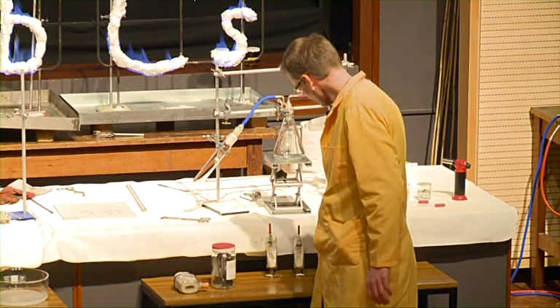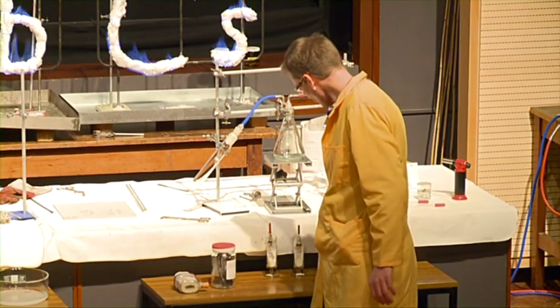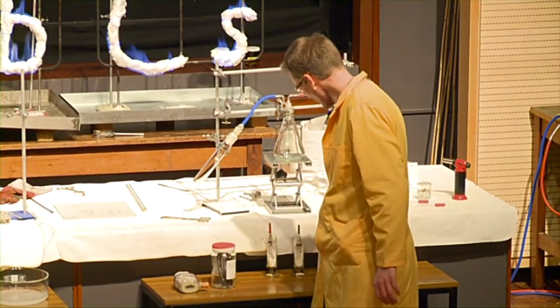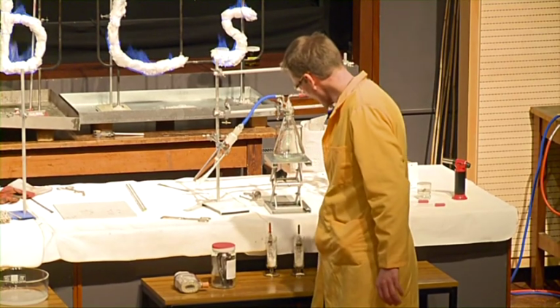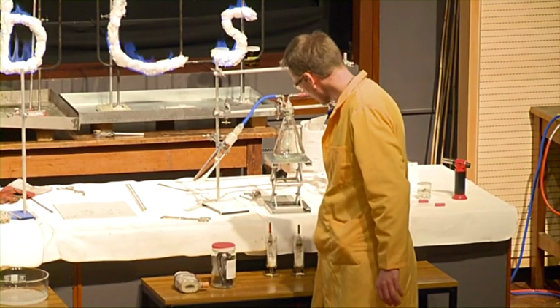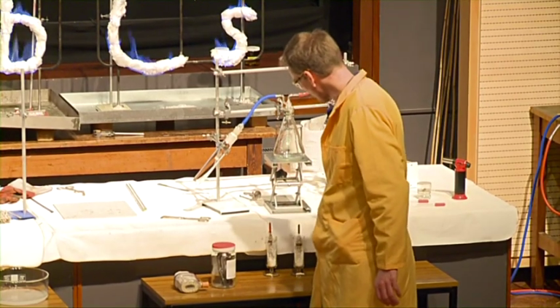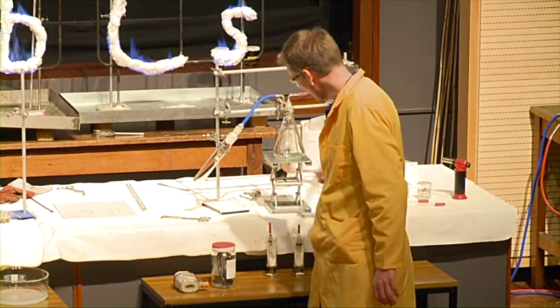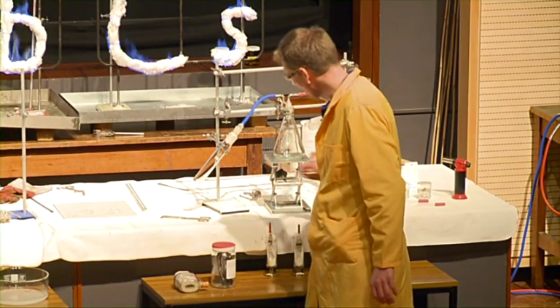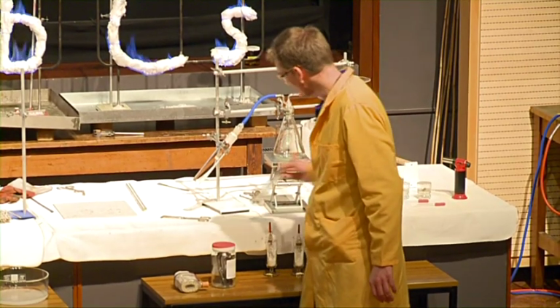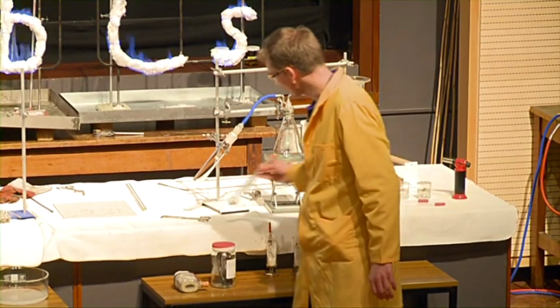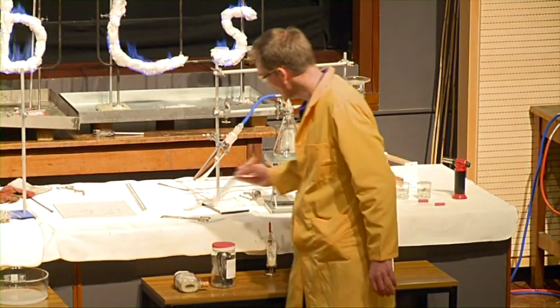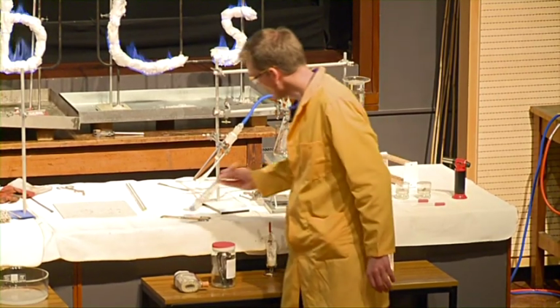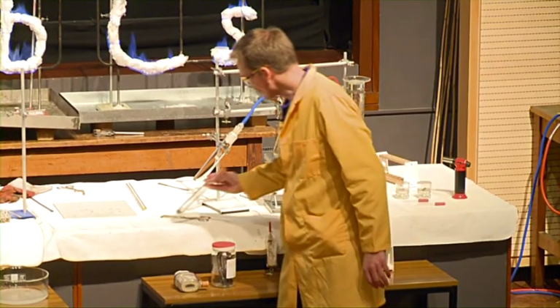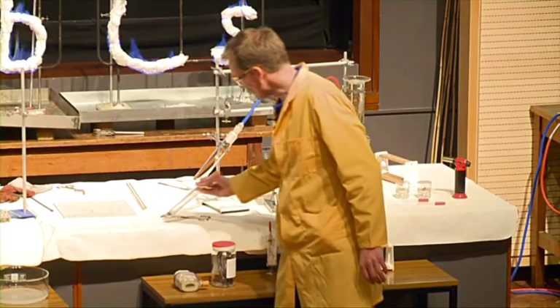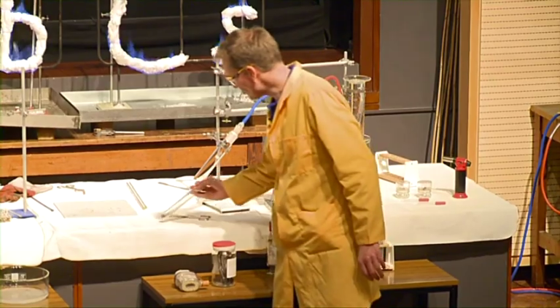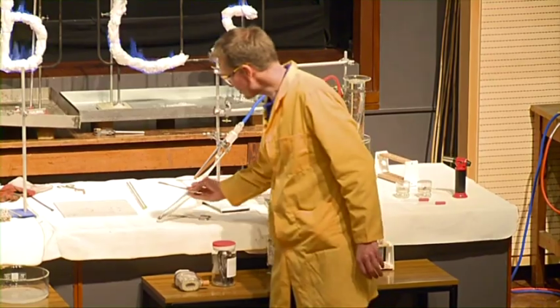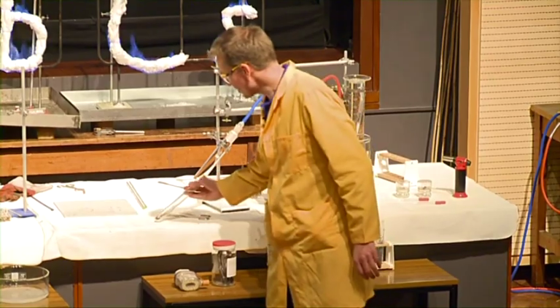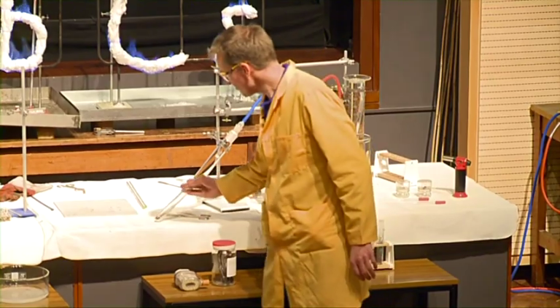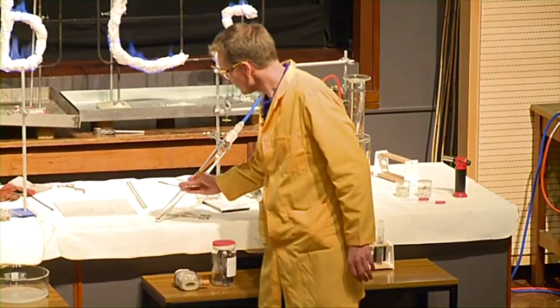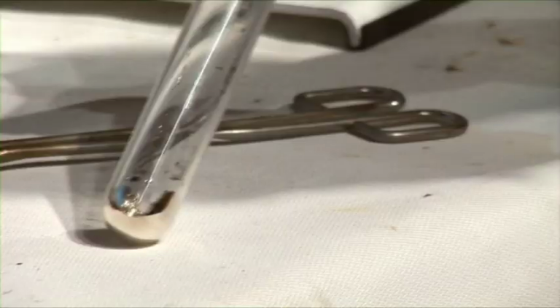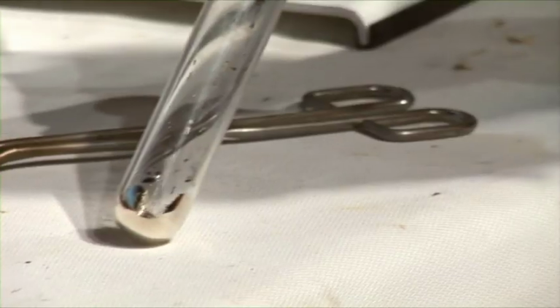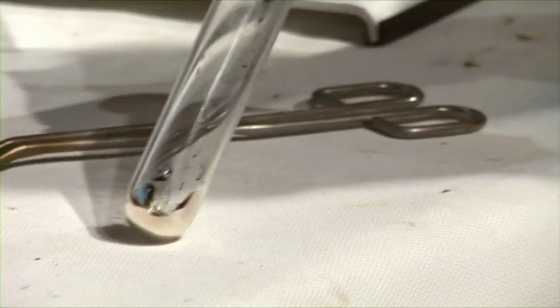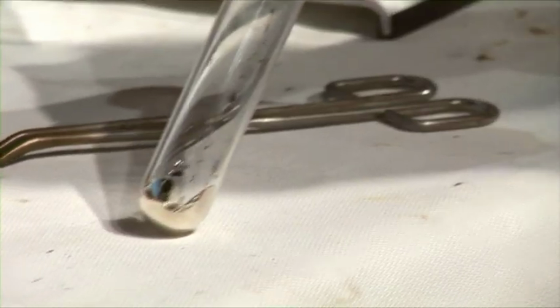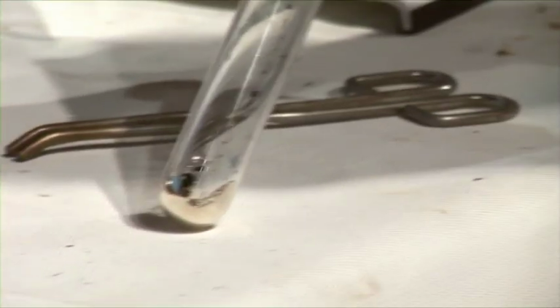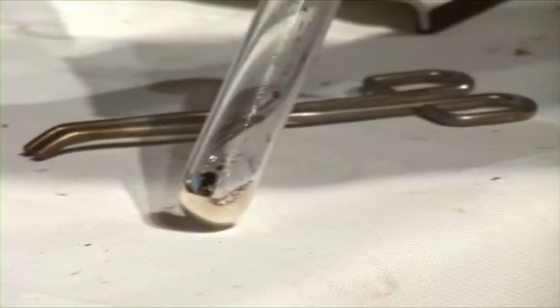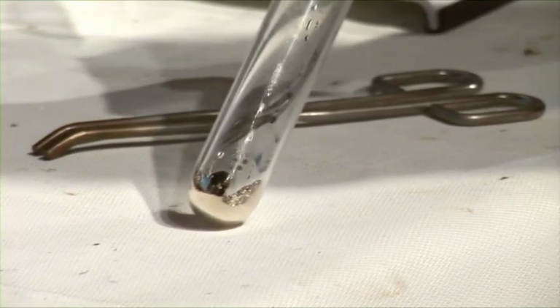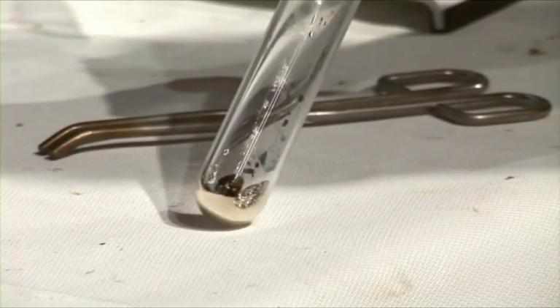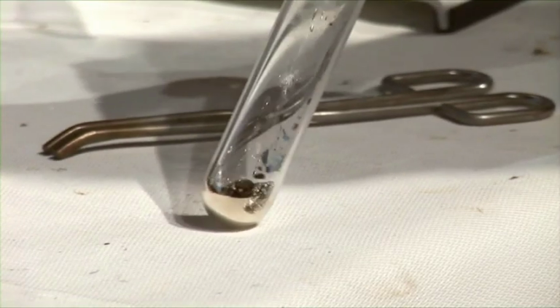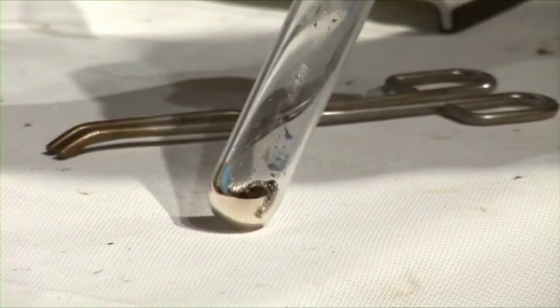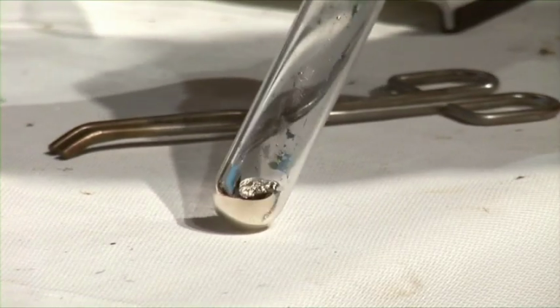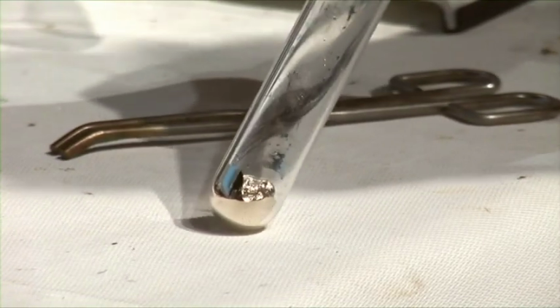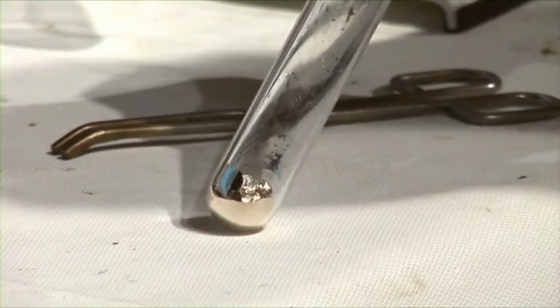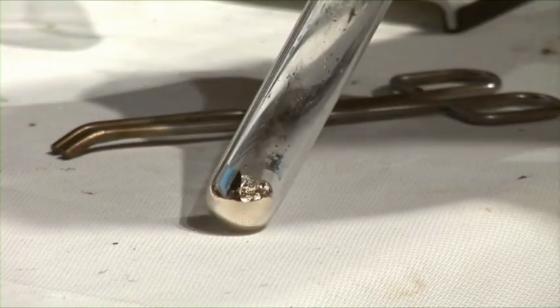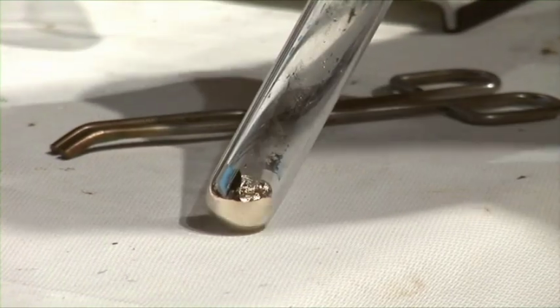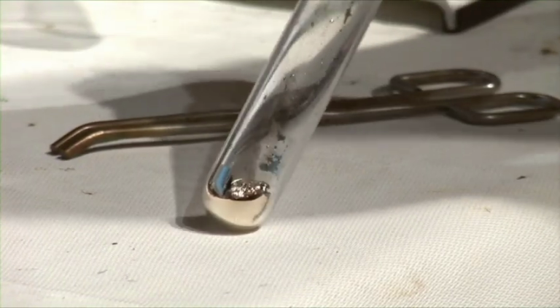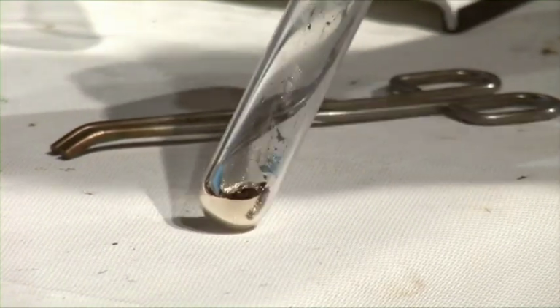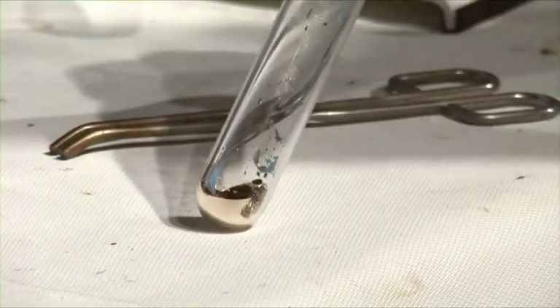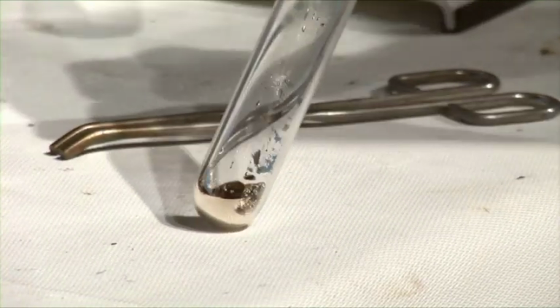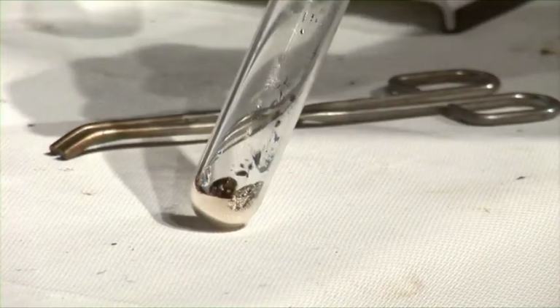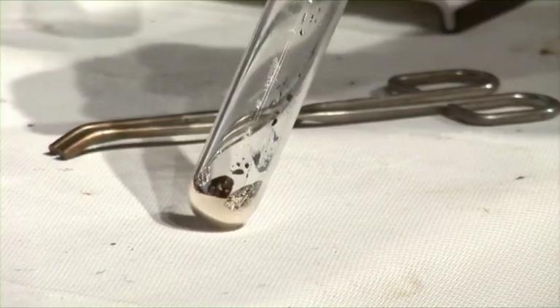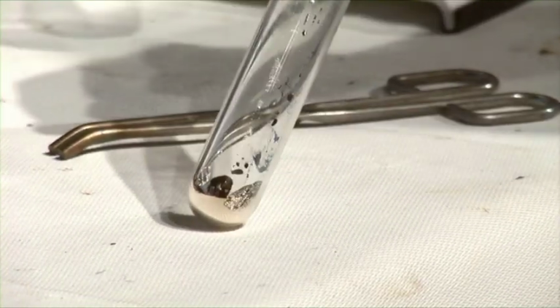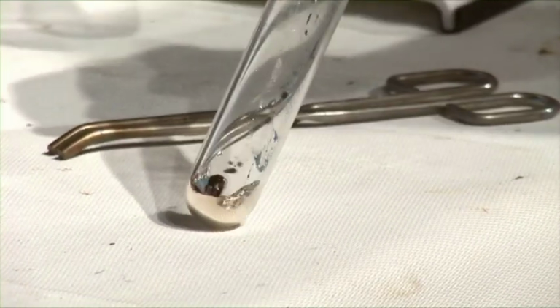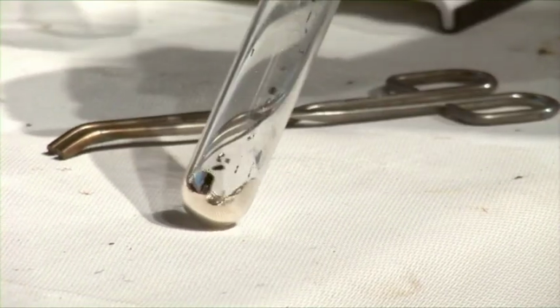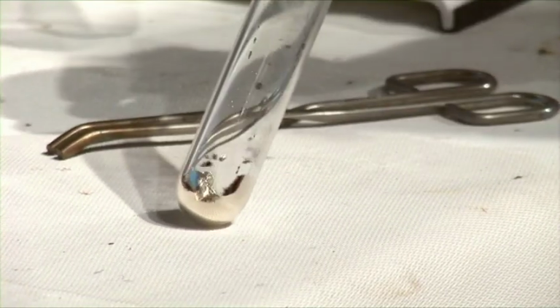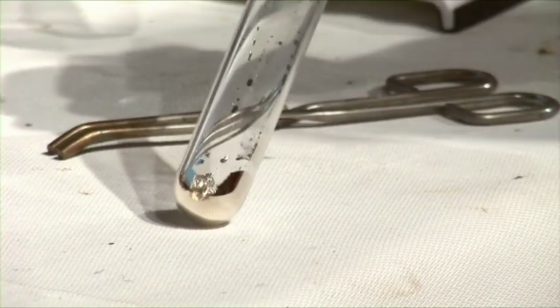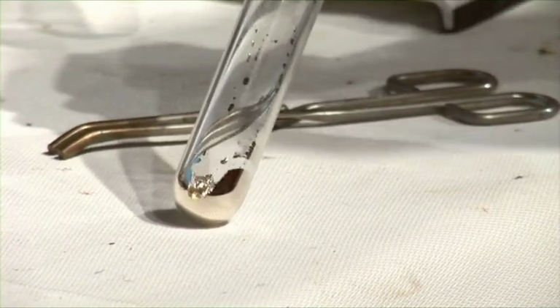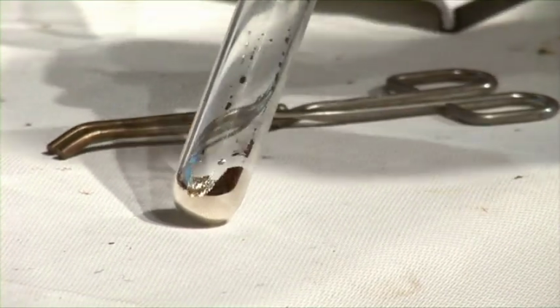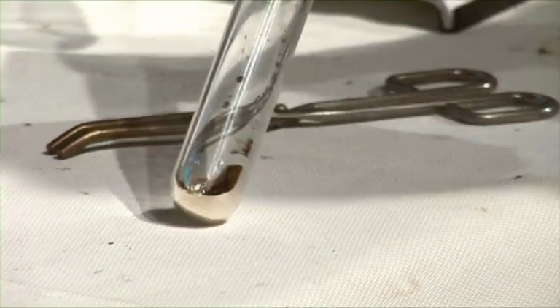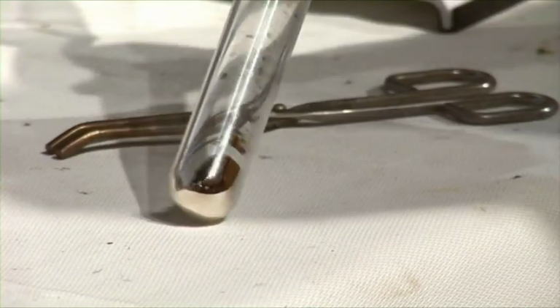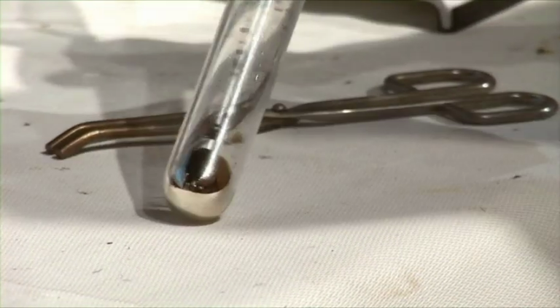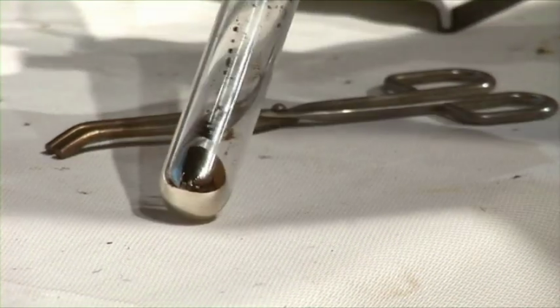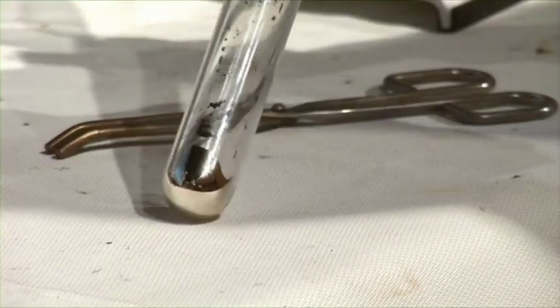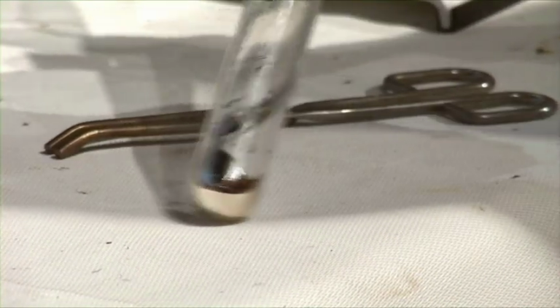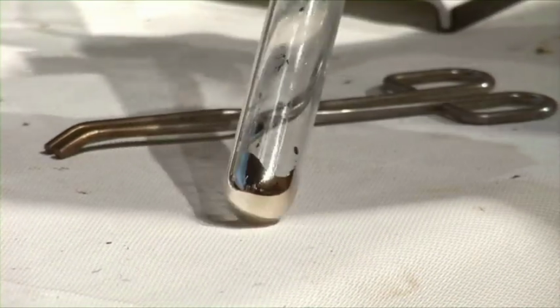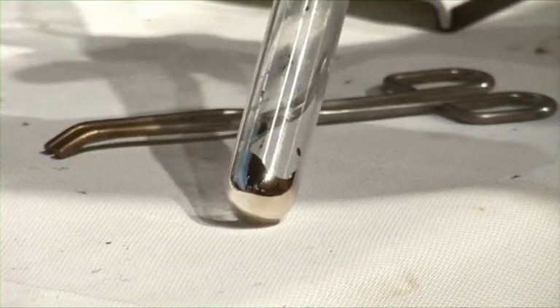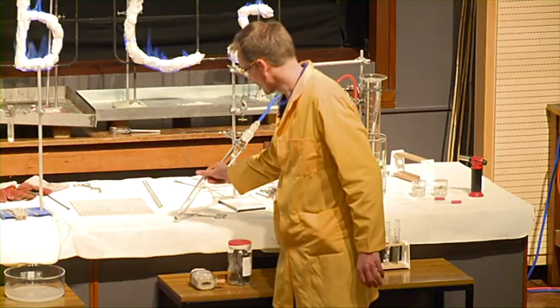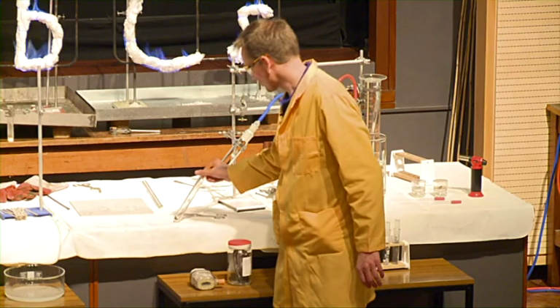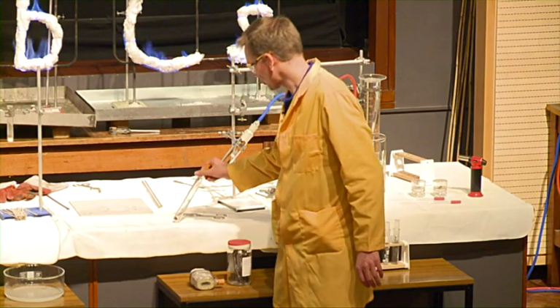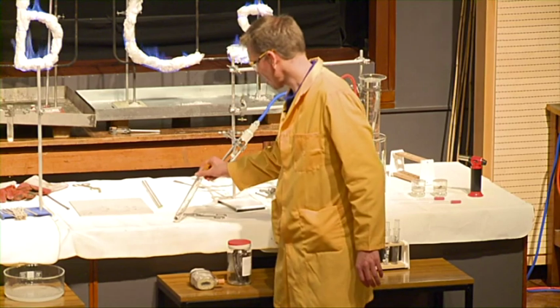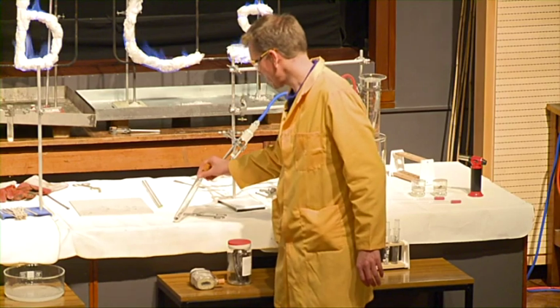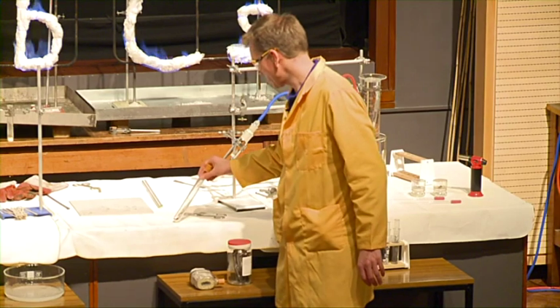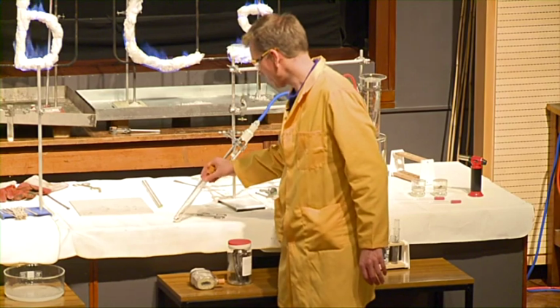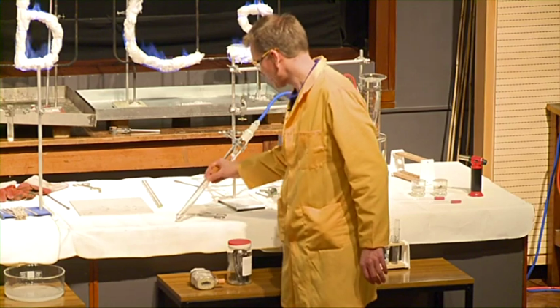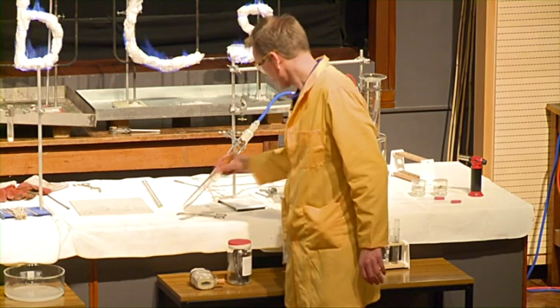And here is rubidium. There's rubidium in the bottom of the tube here. Again, another shiny metal.